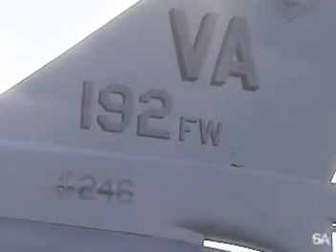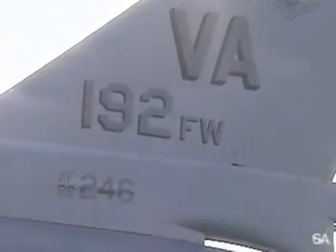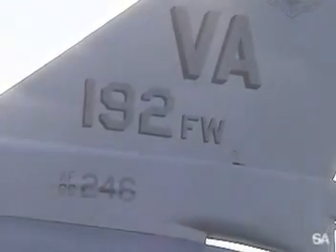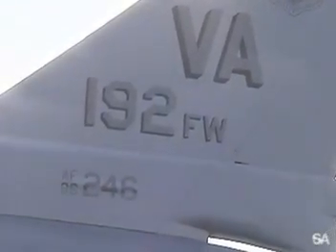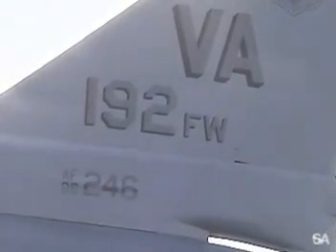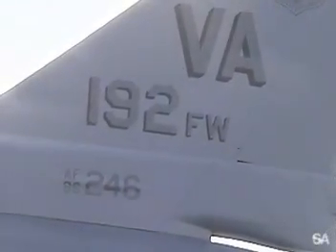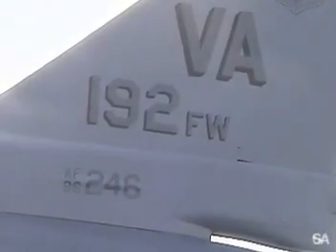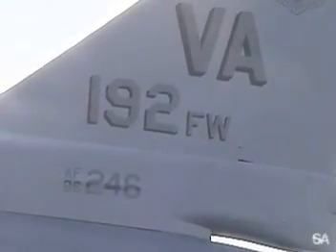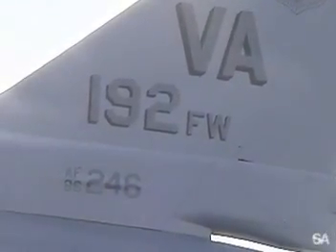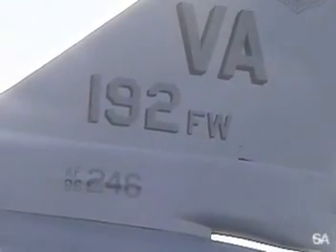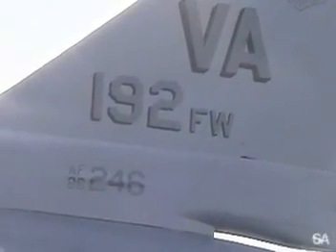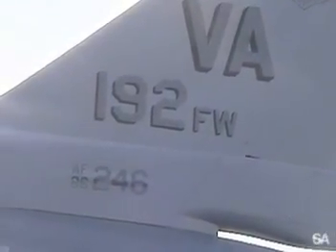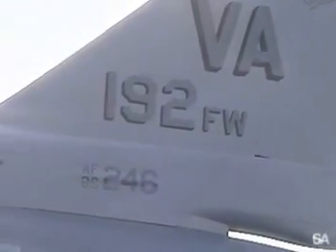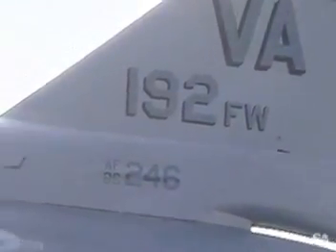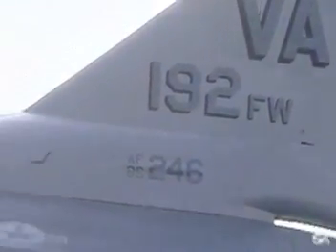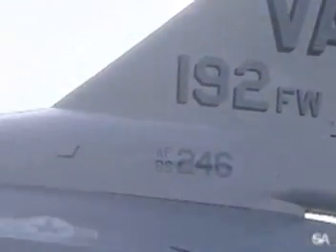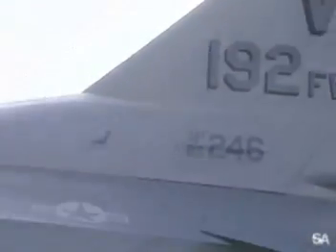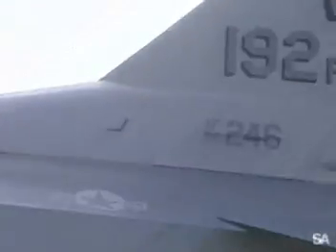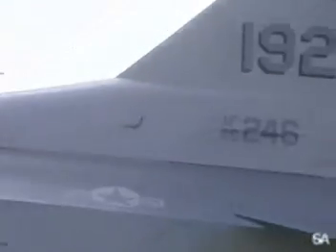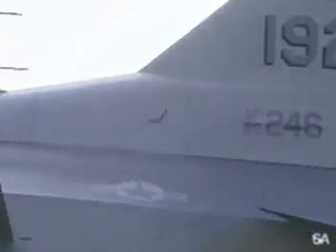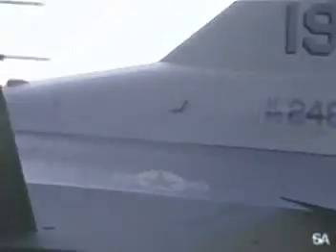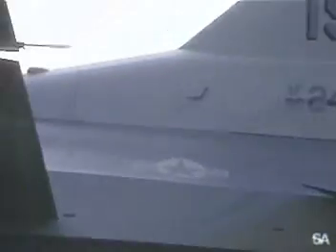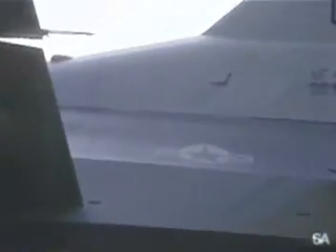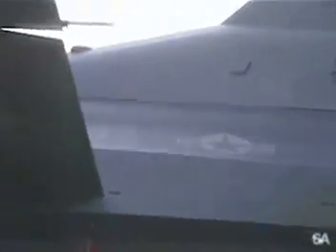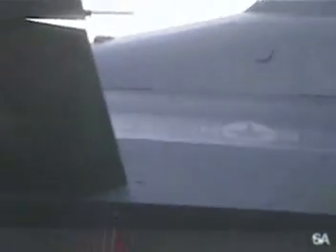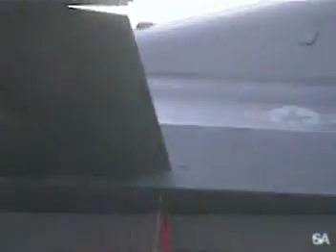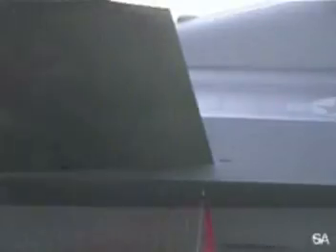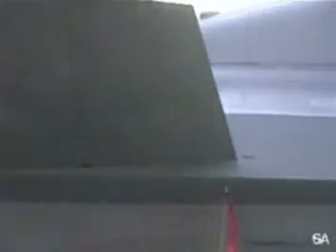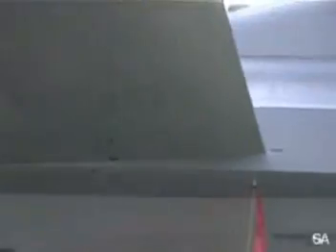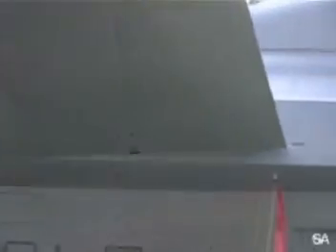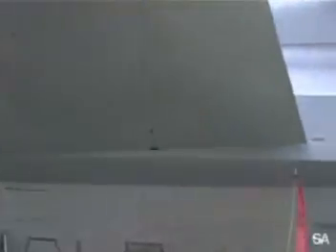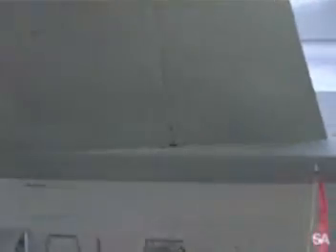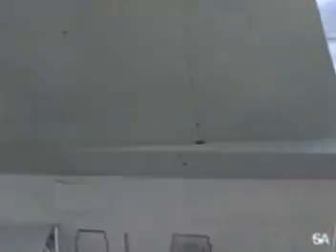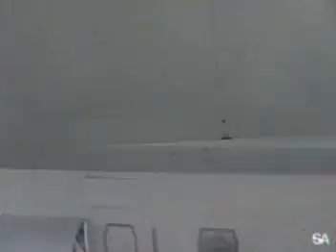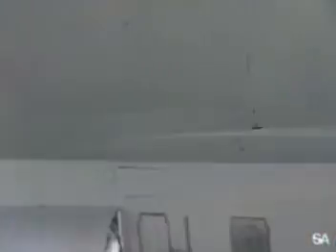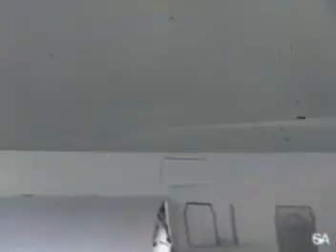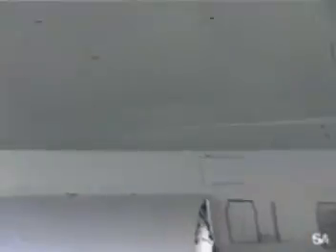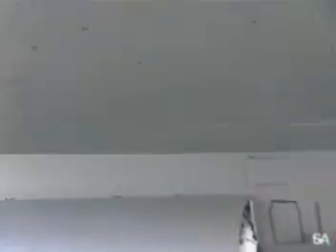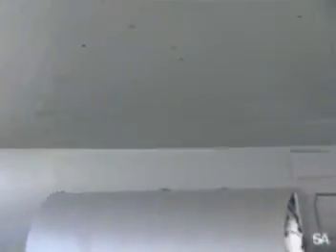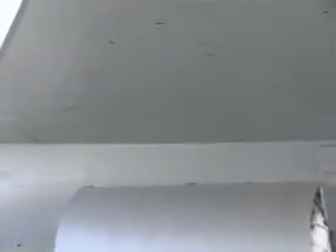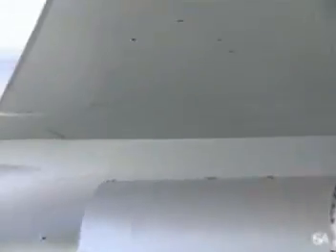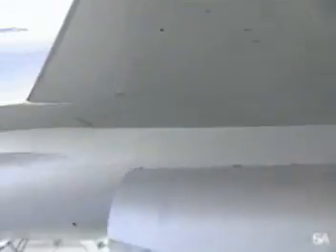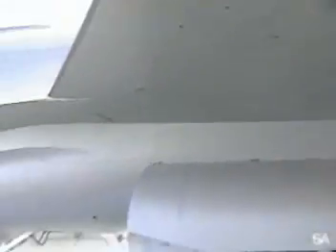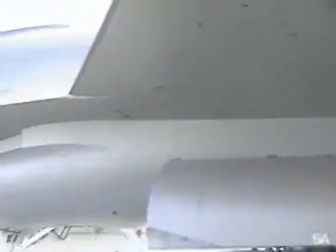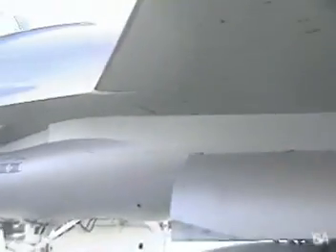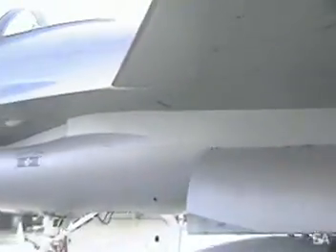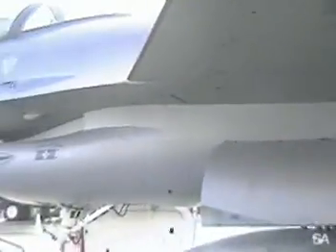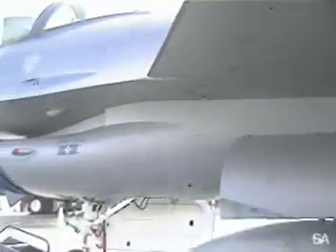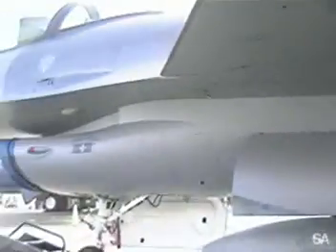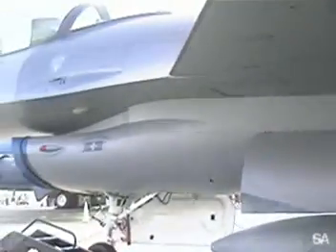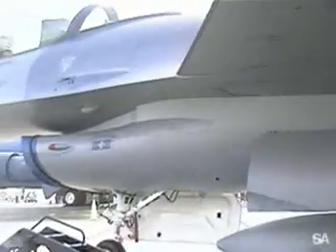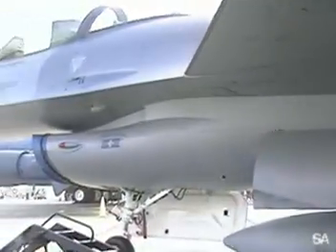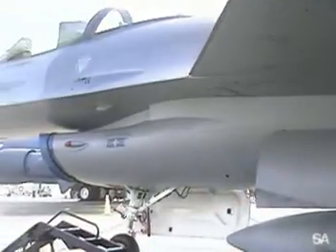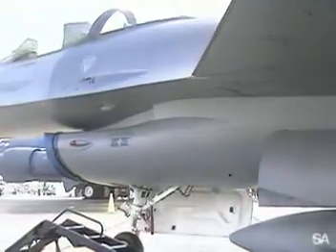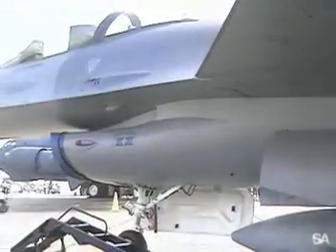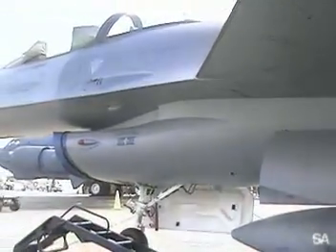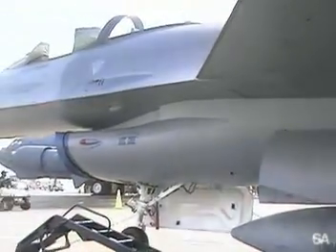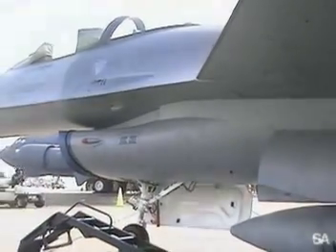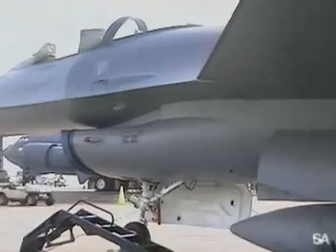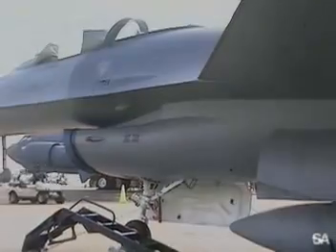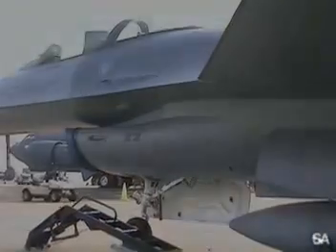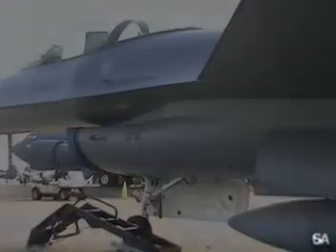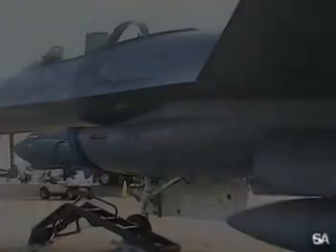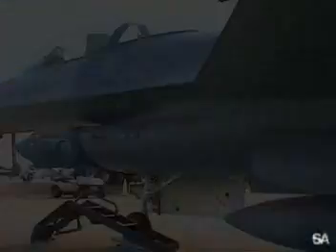Most of the F-16s after that, including the Block 40 and 50, are all big inlet F-16s, to have a little bit more thrust.